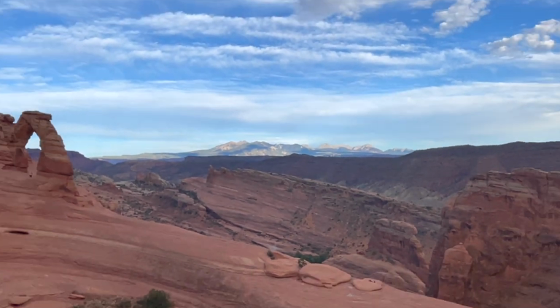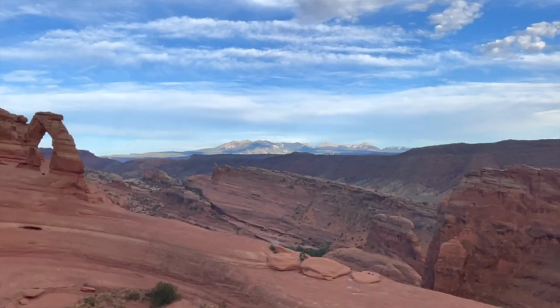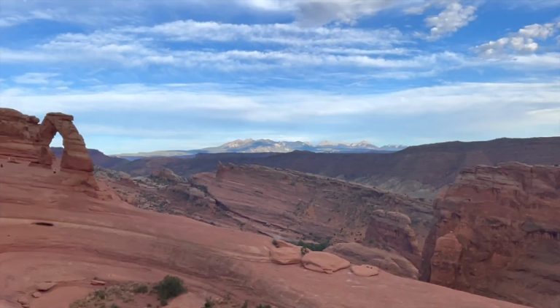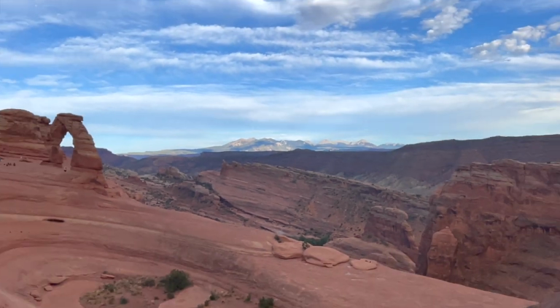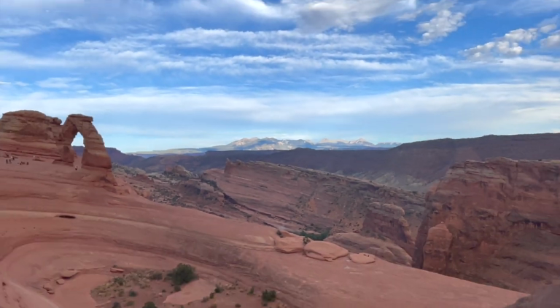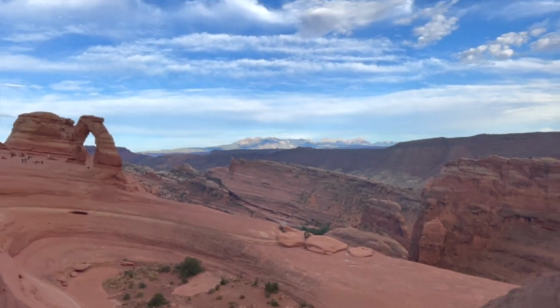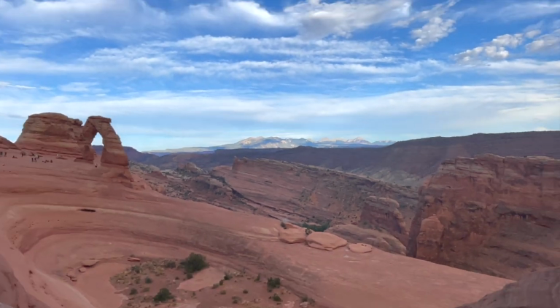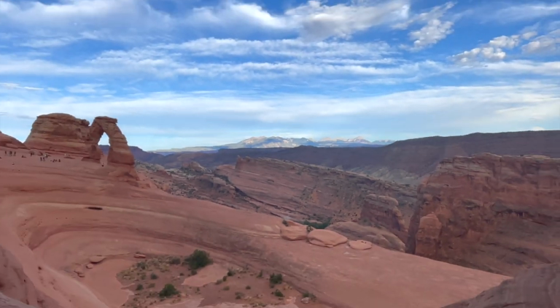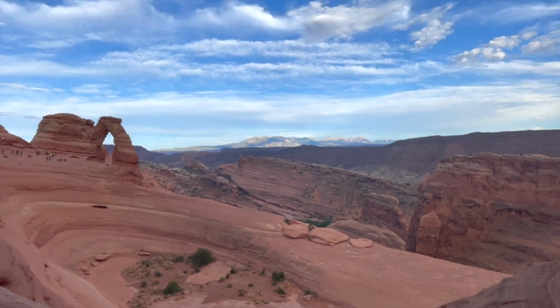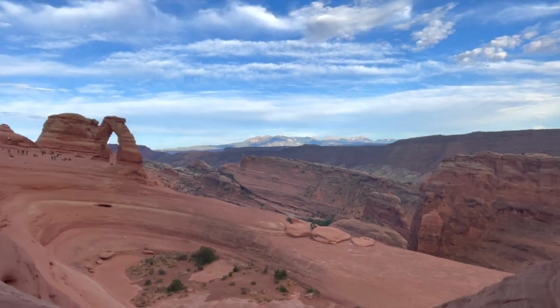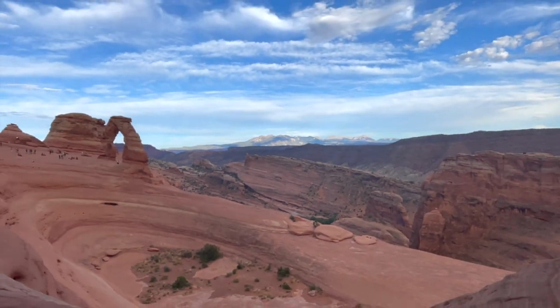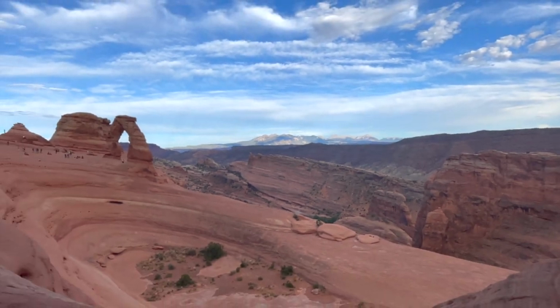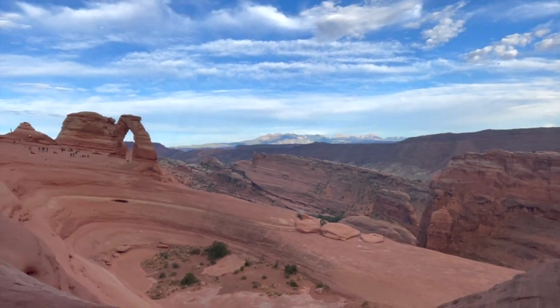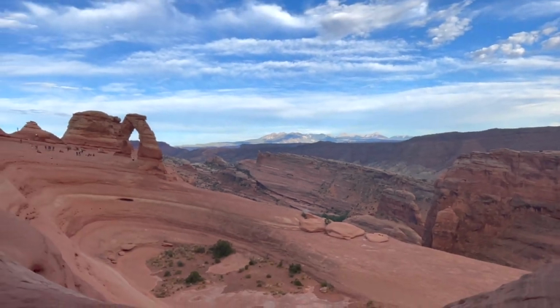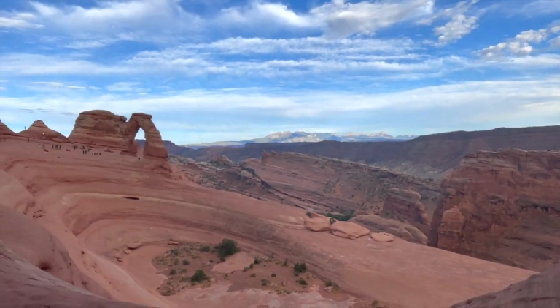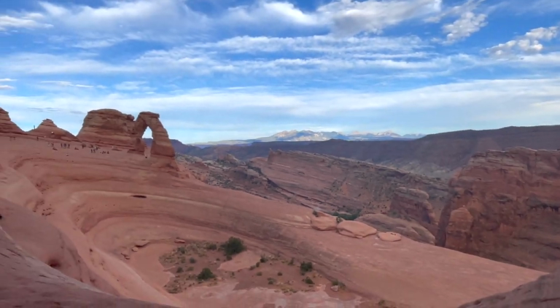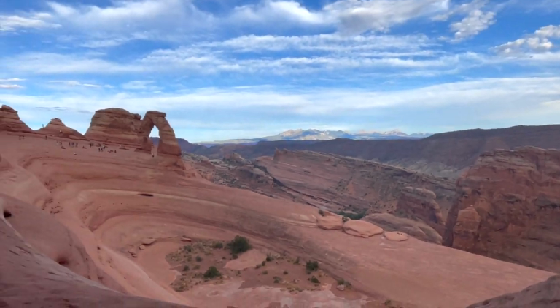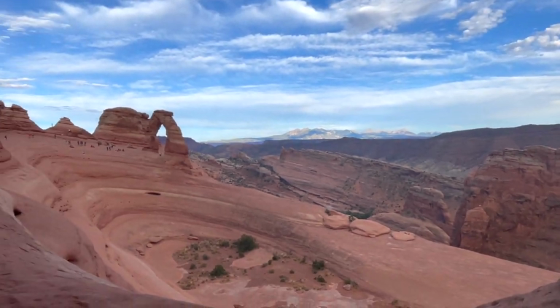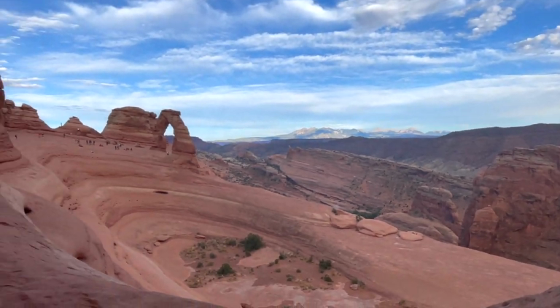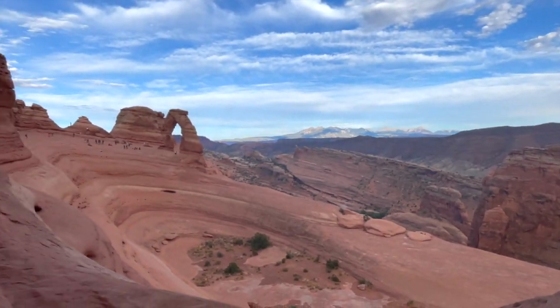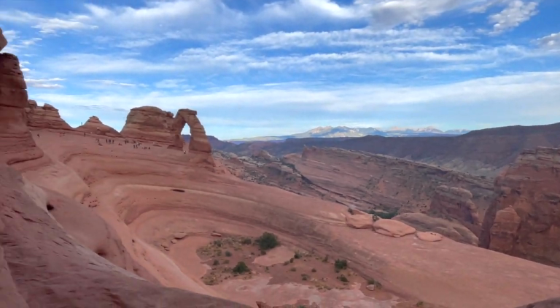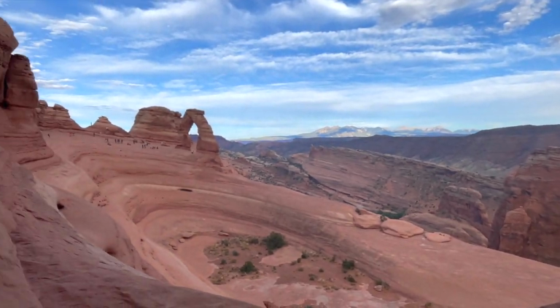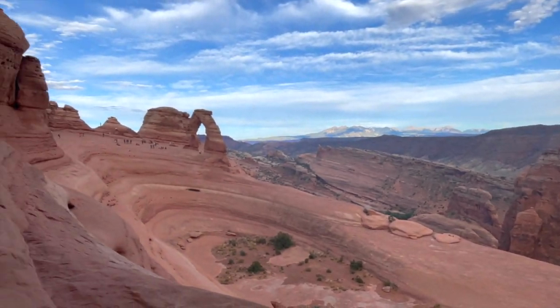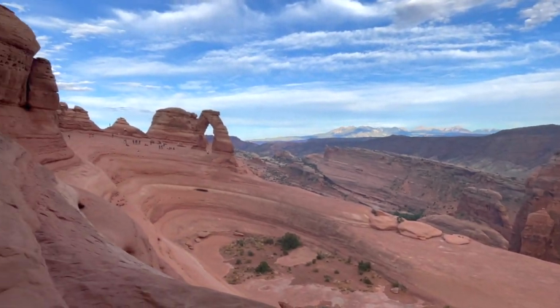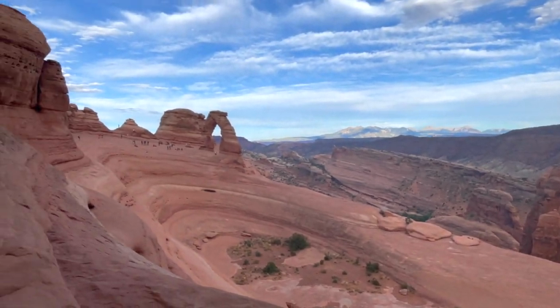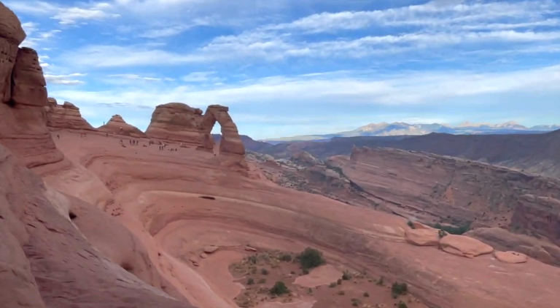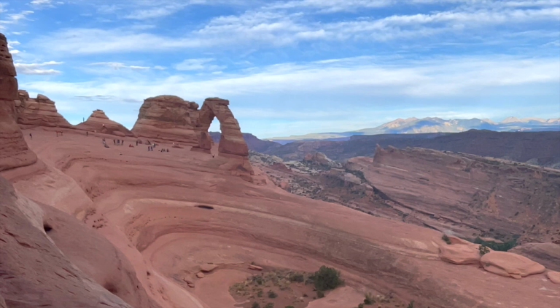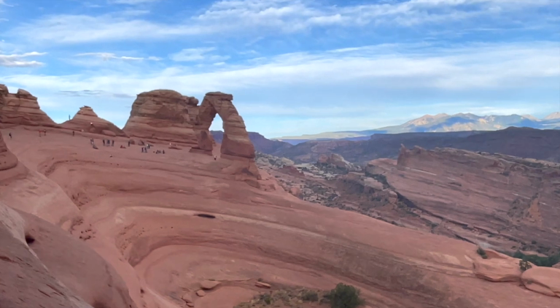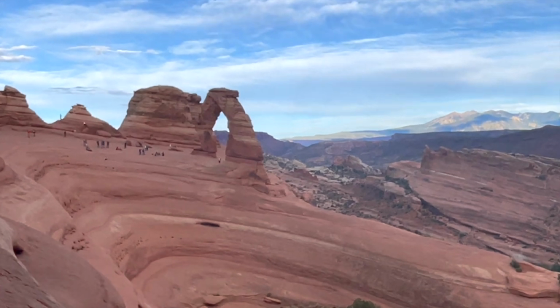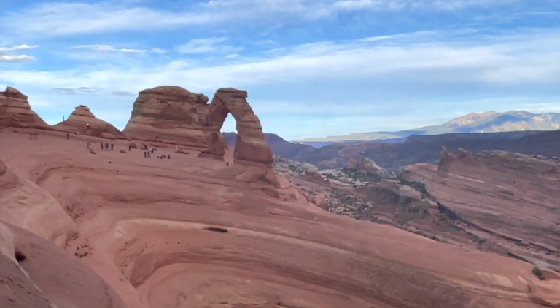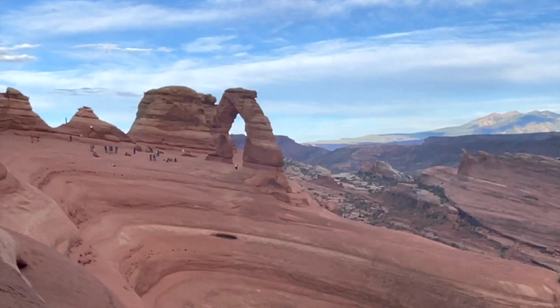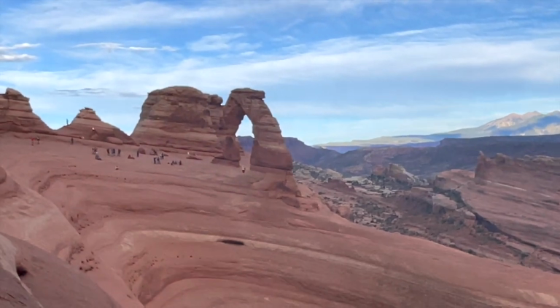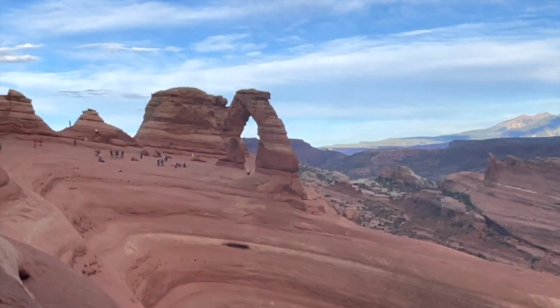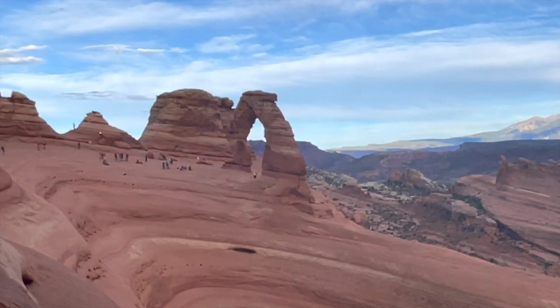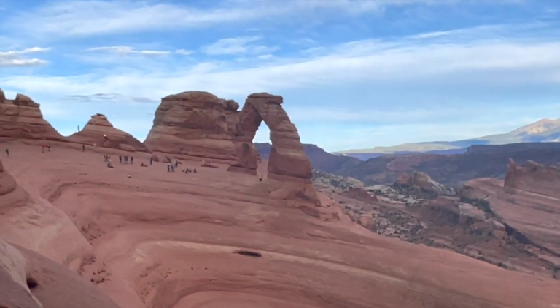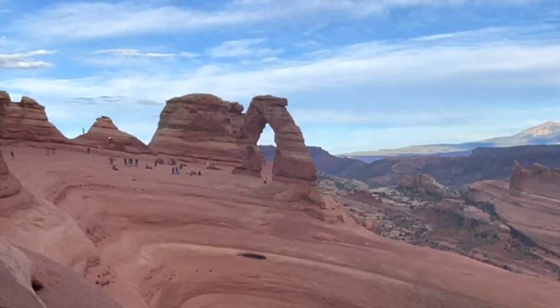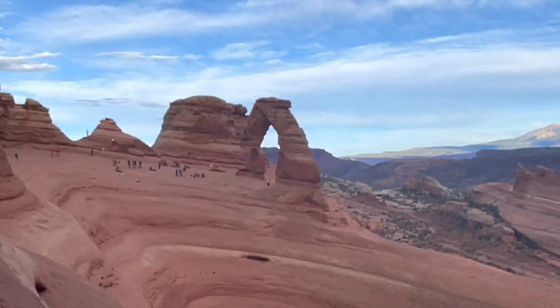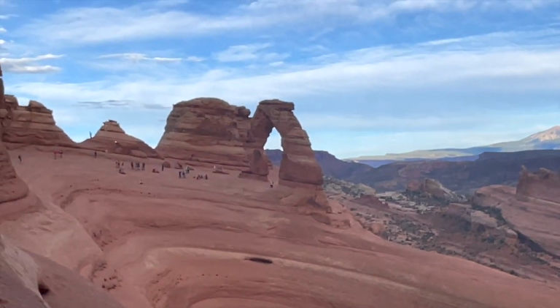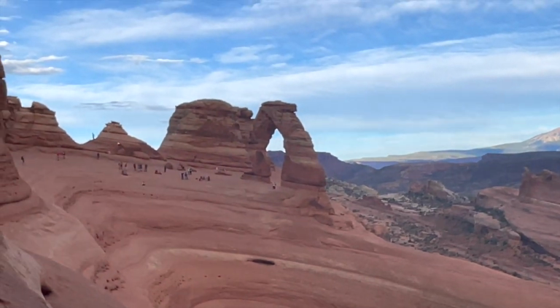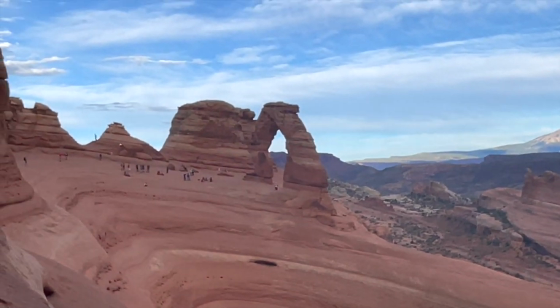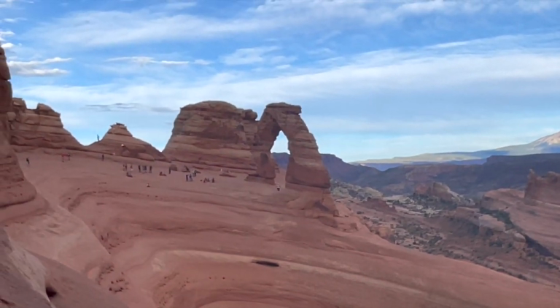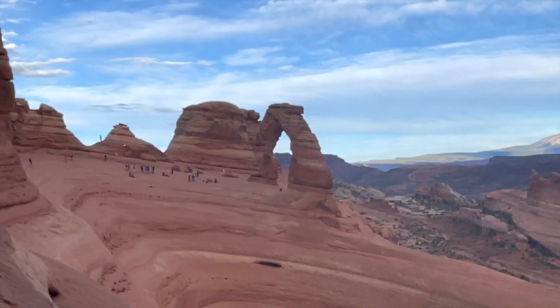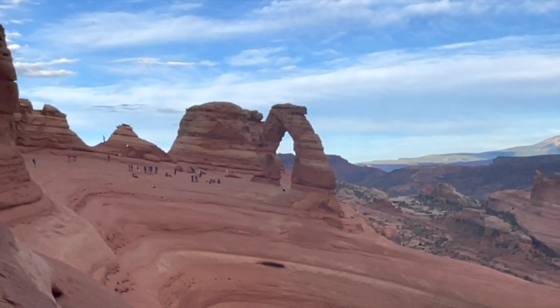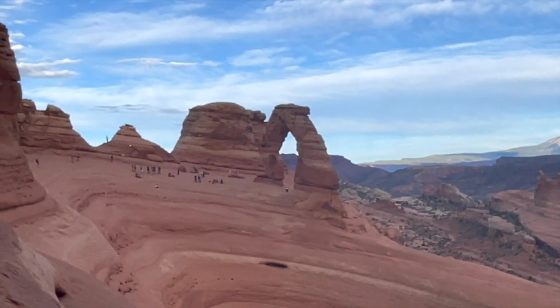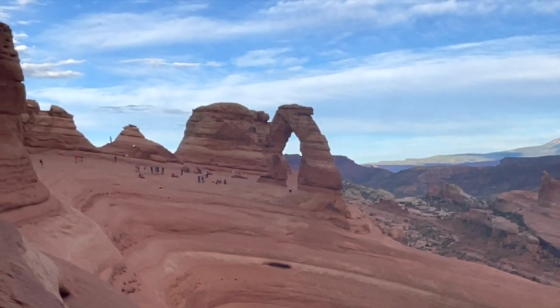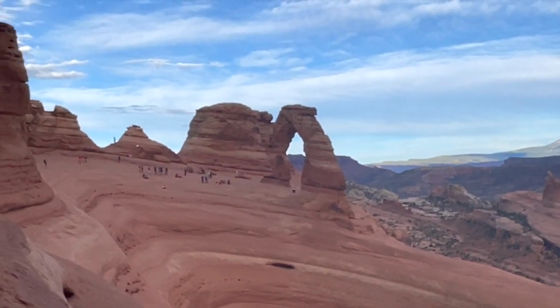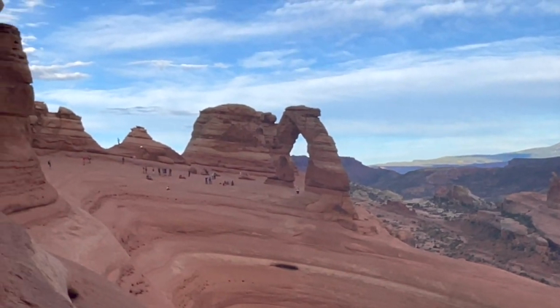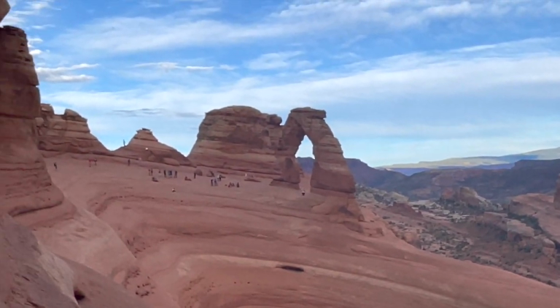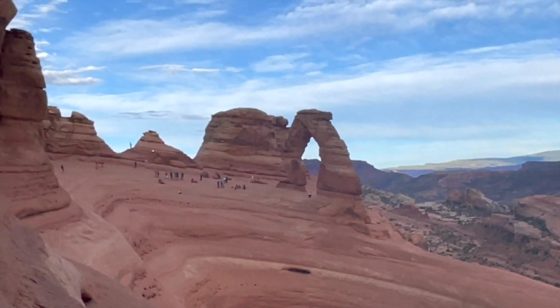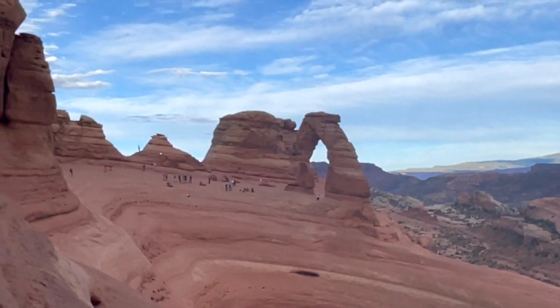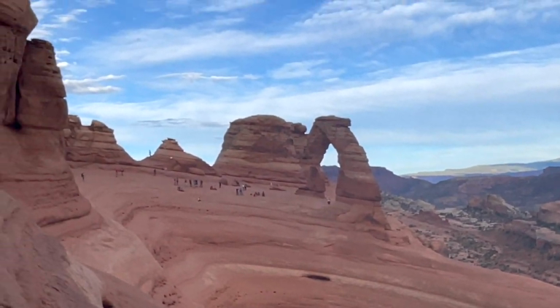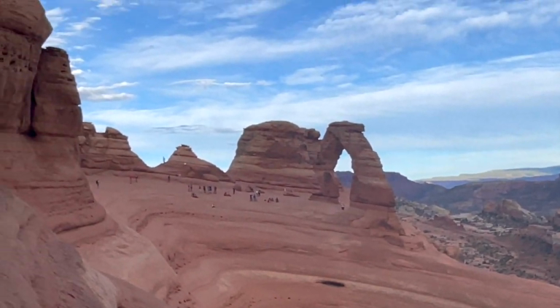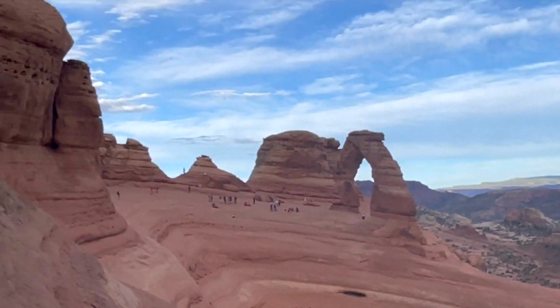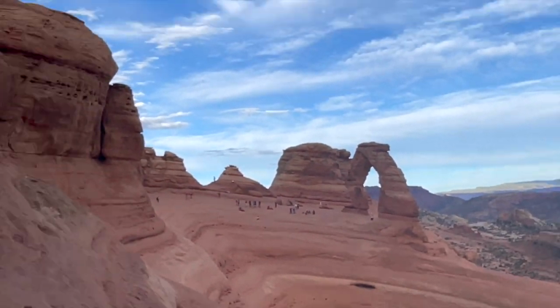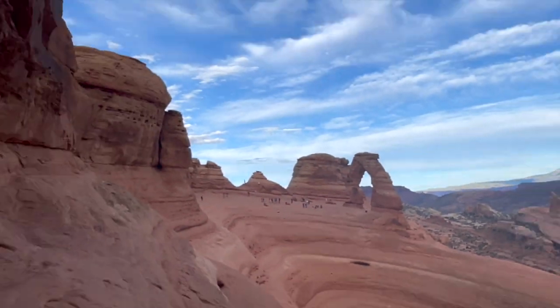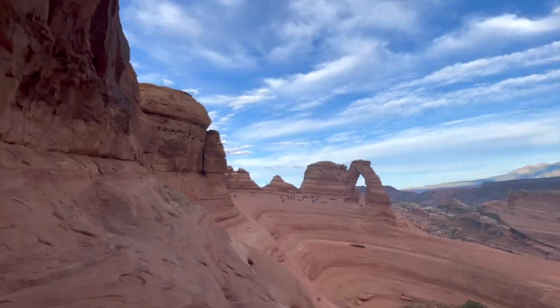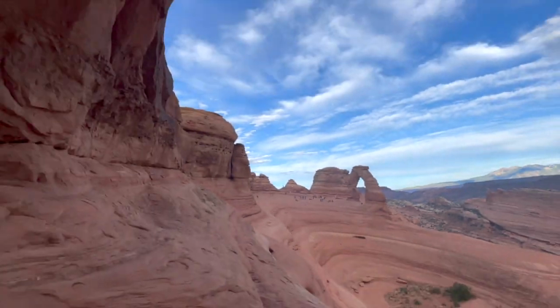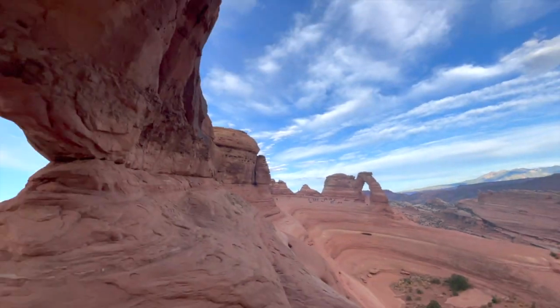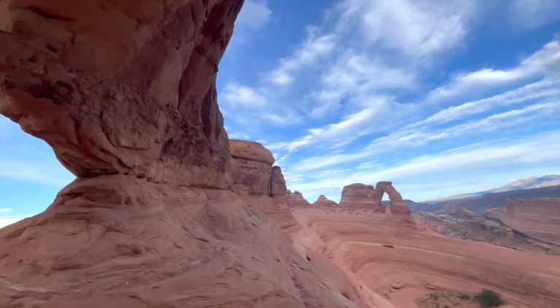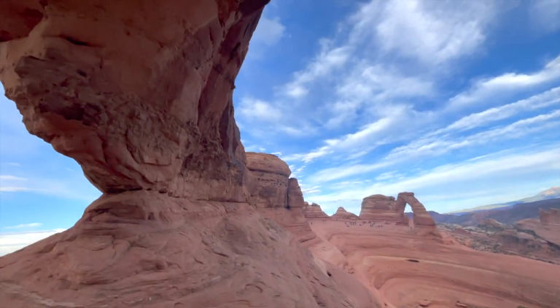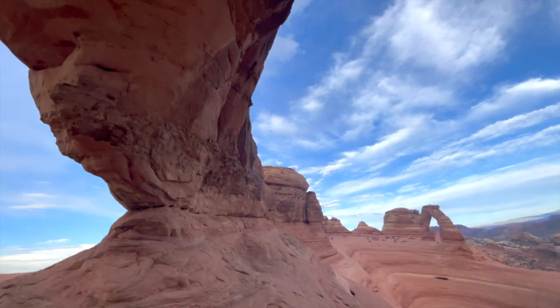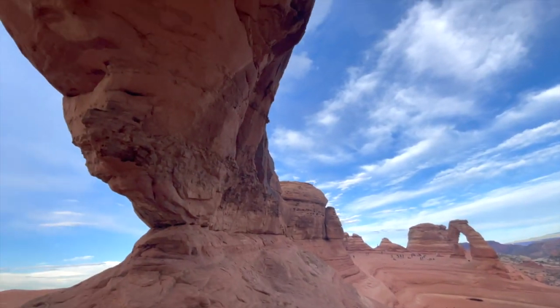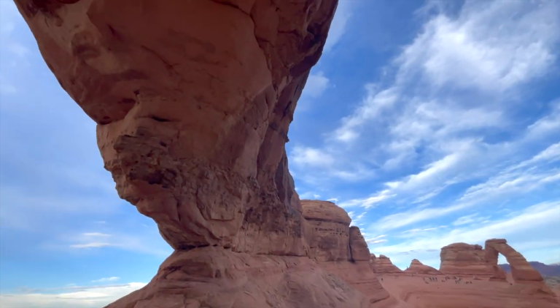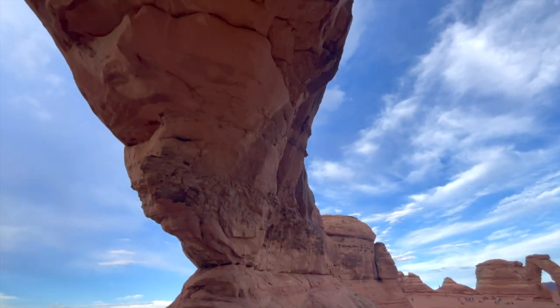Got a mountain range in the background — I've got Delicate Arch here, hanging out the window right now.